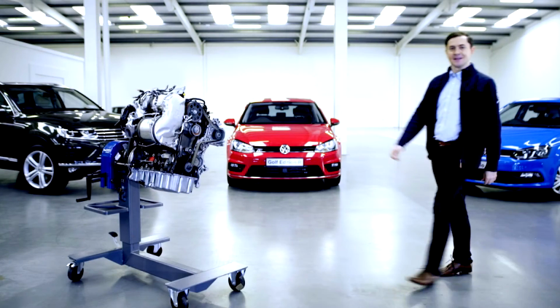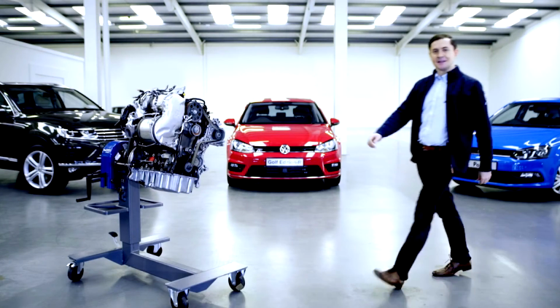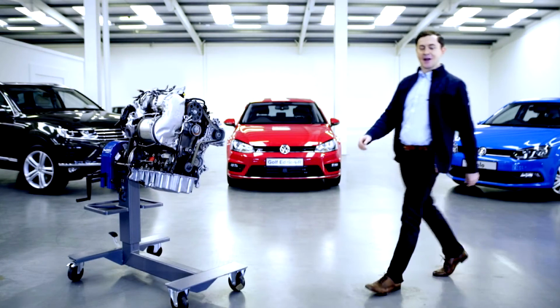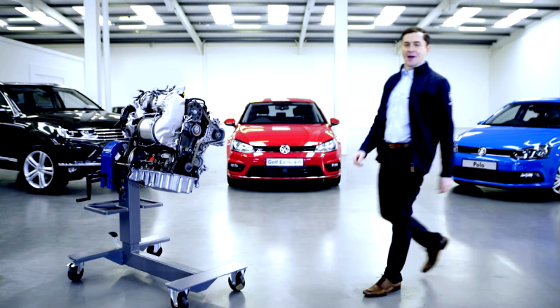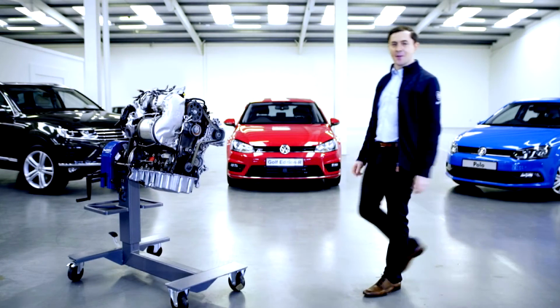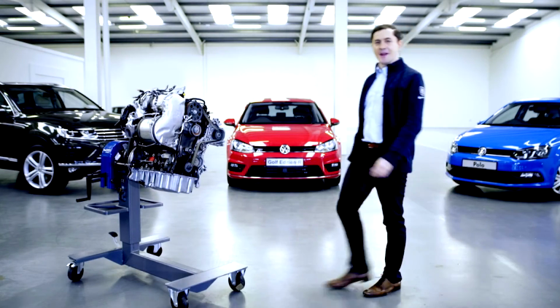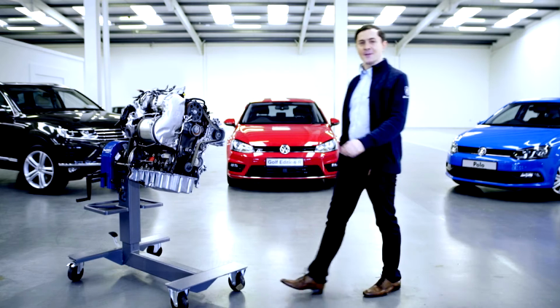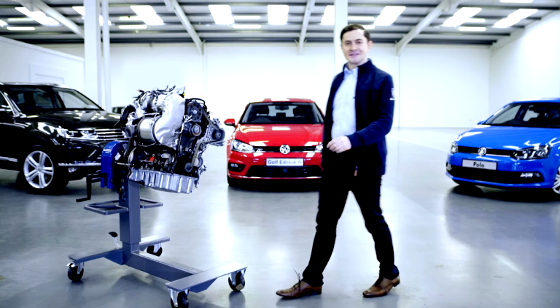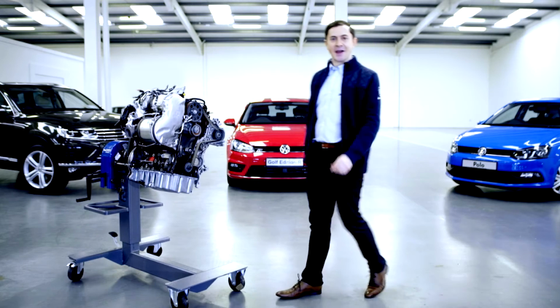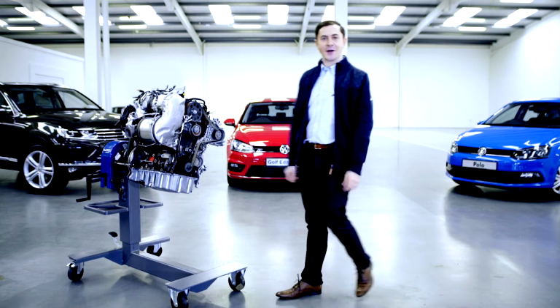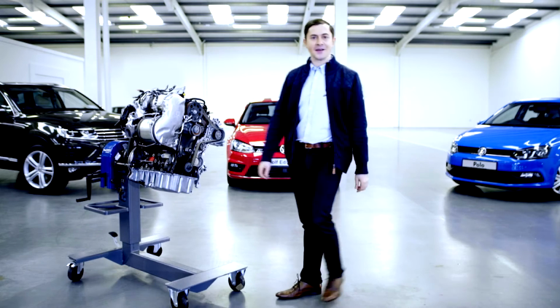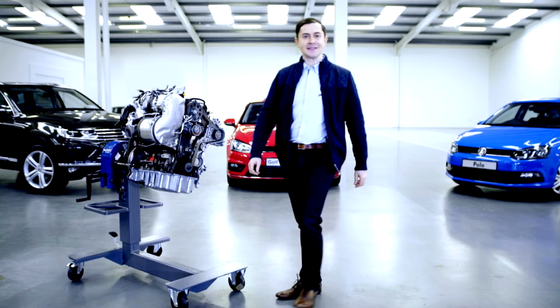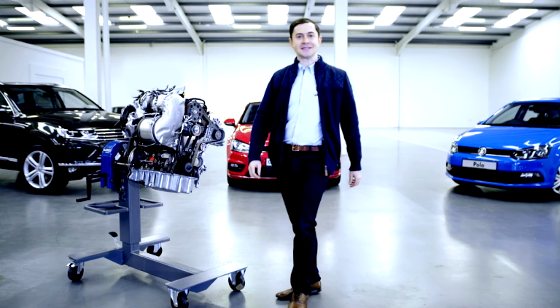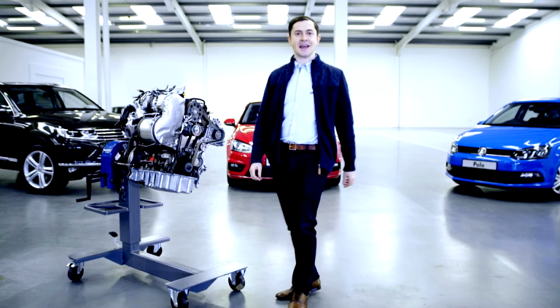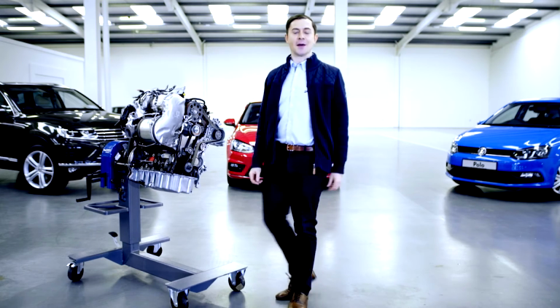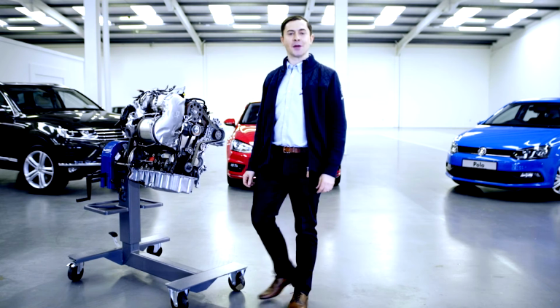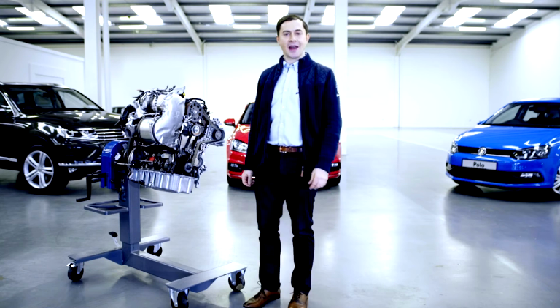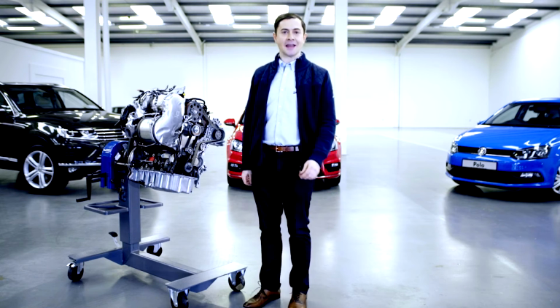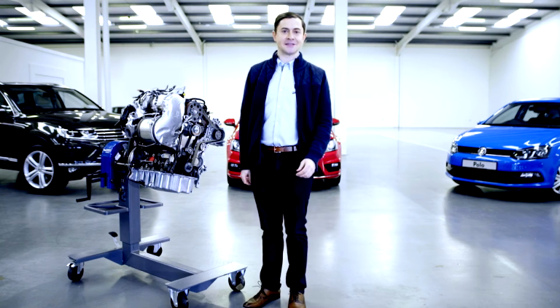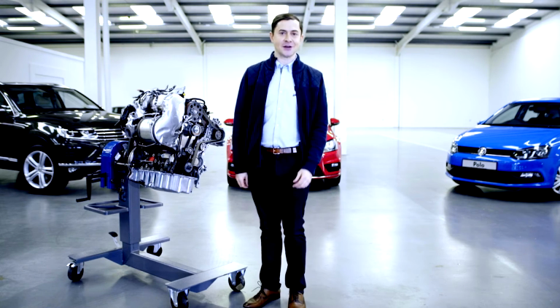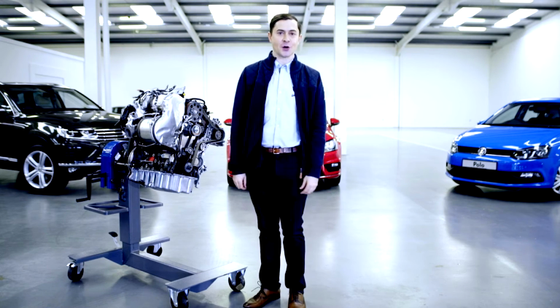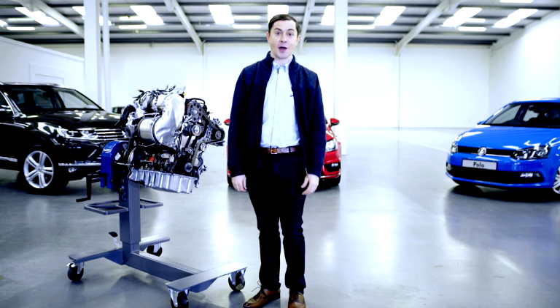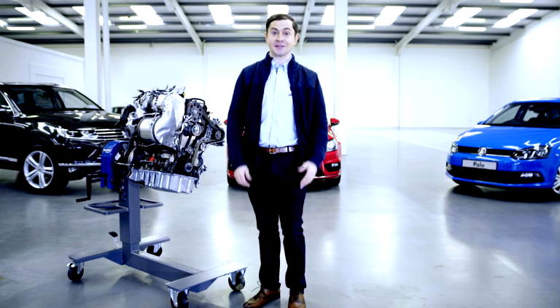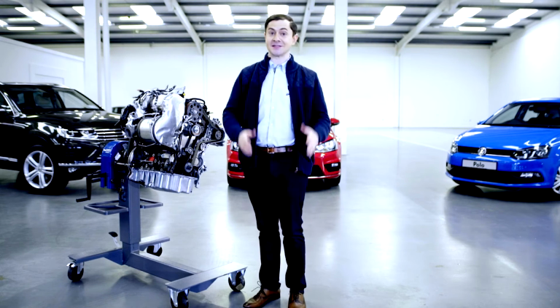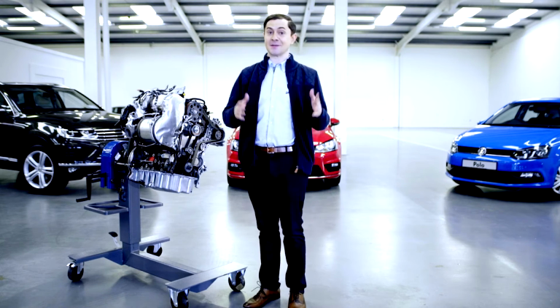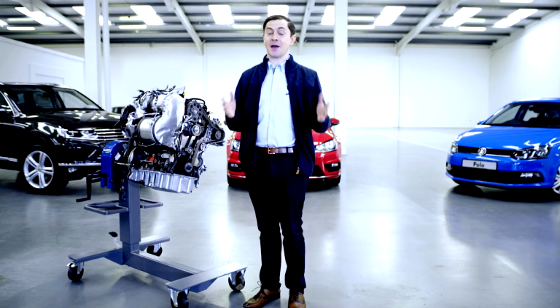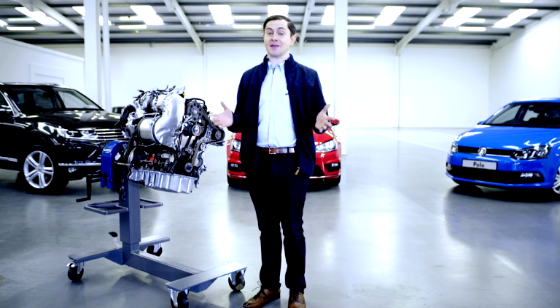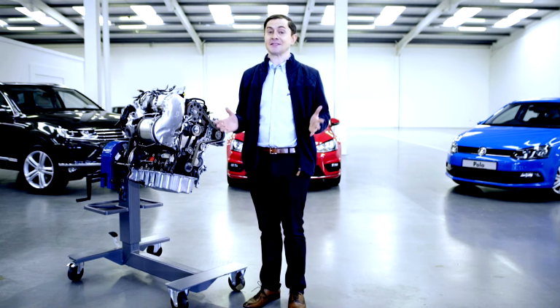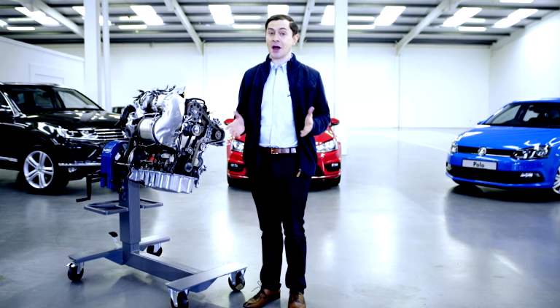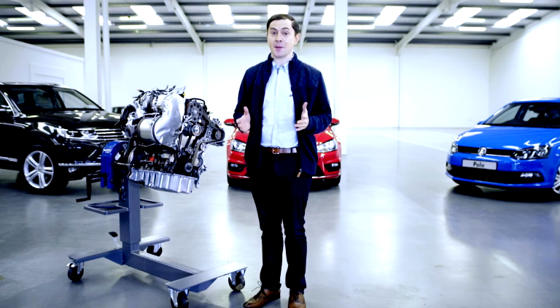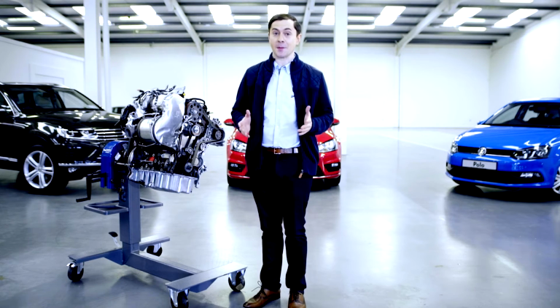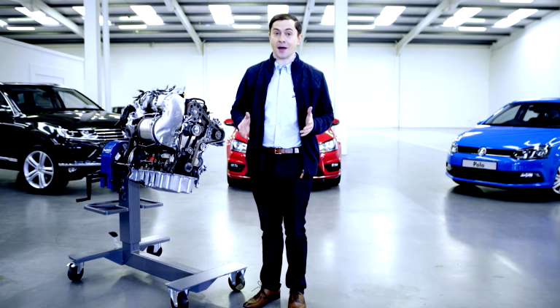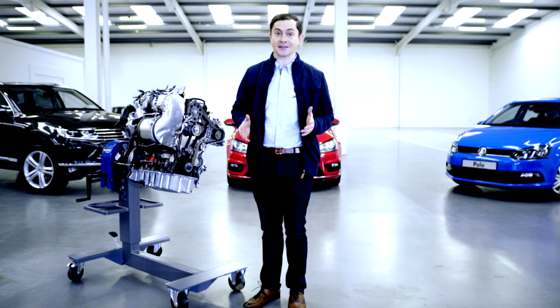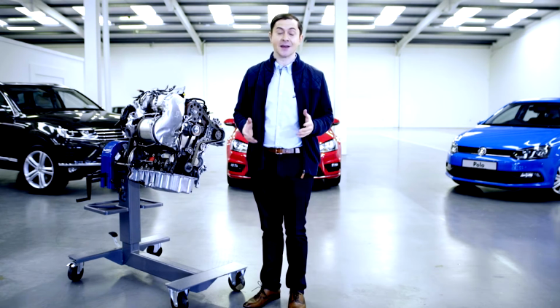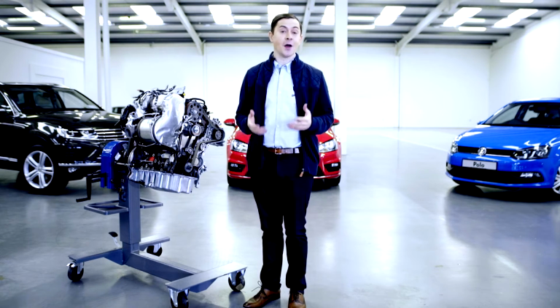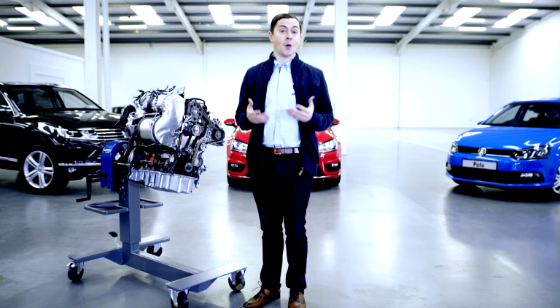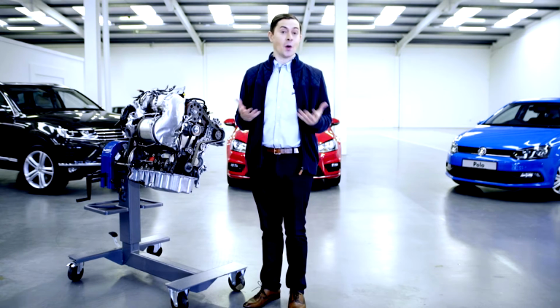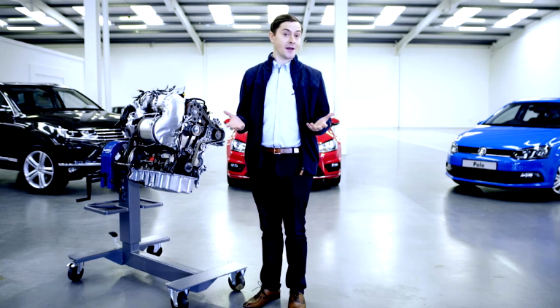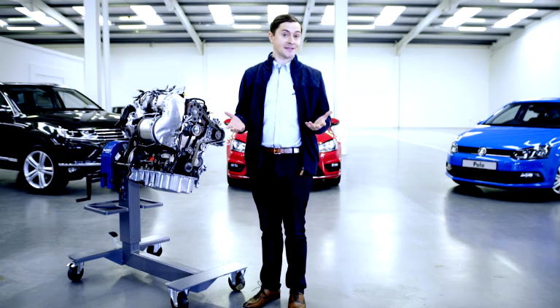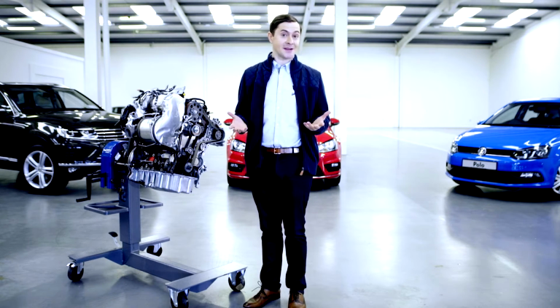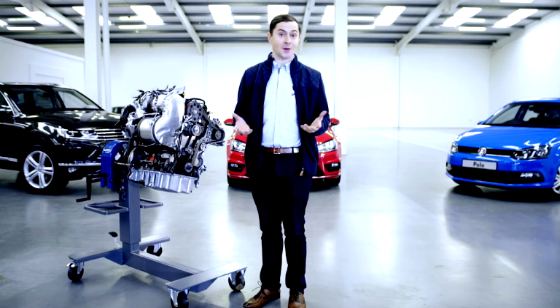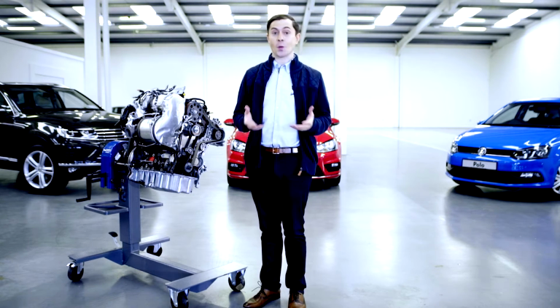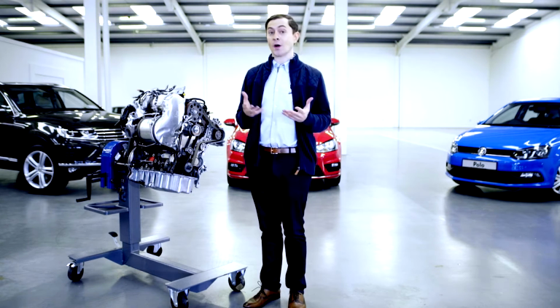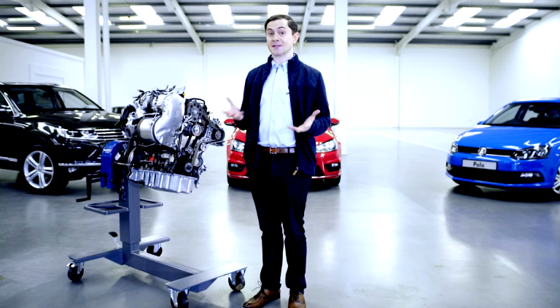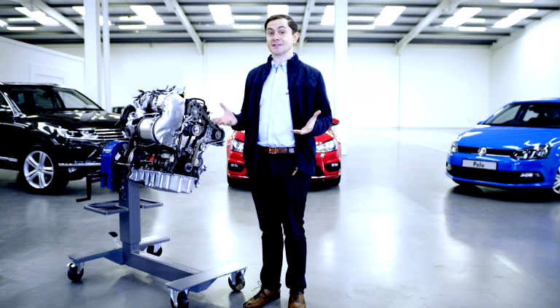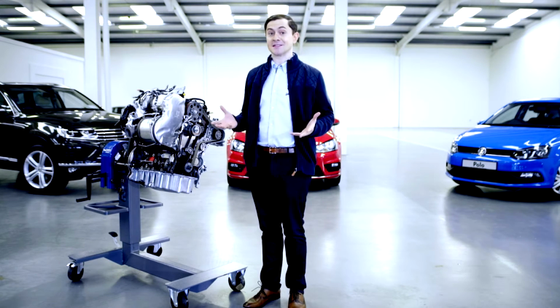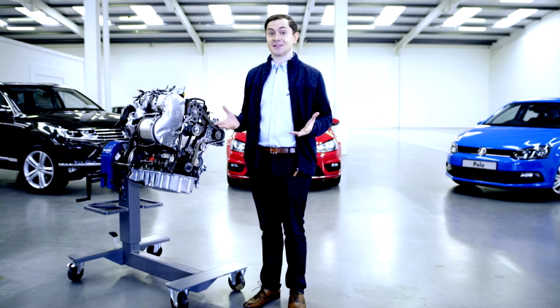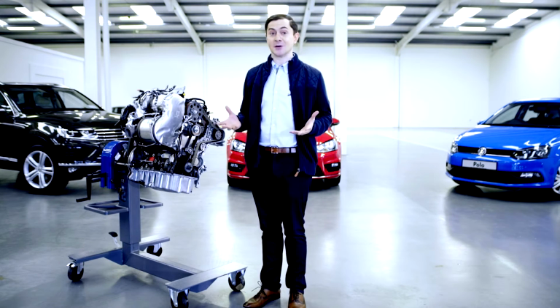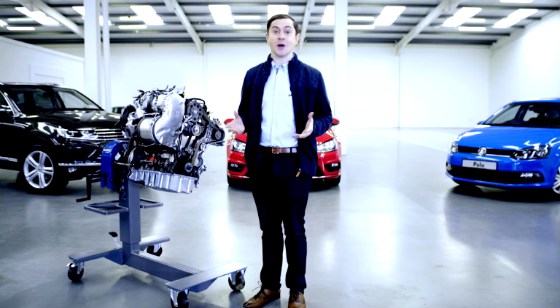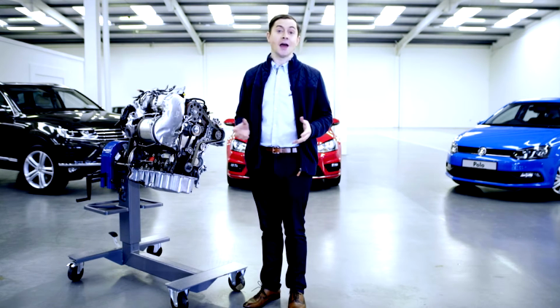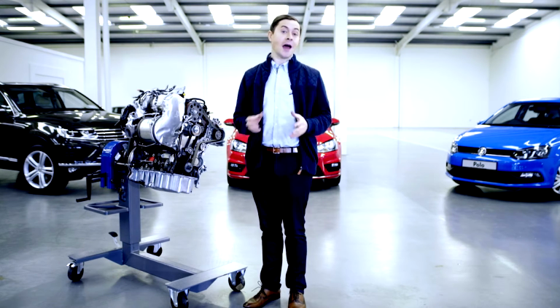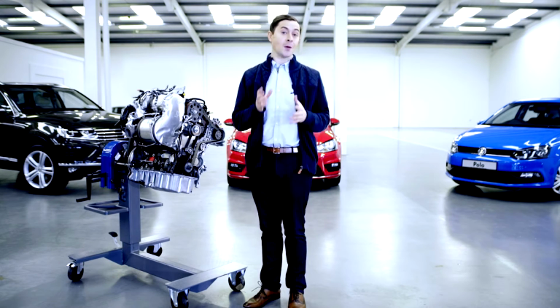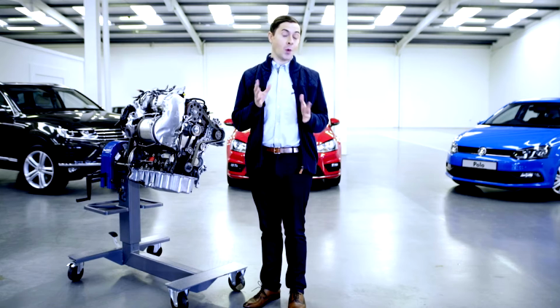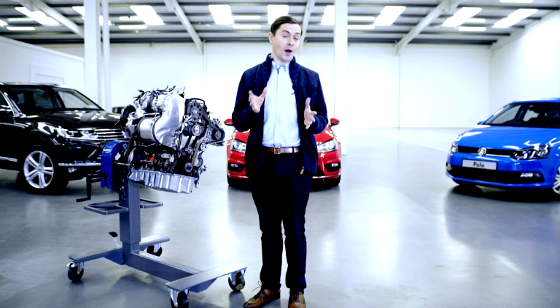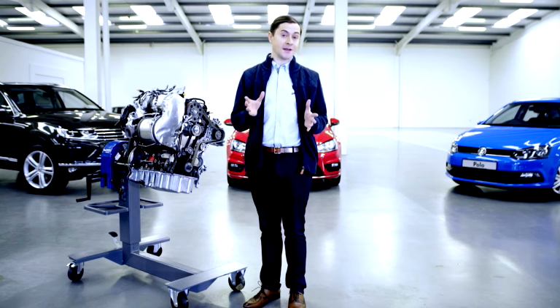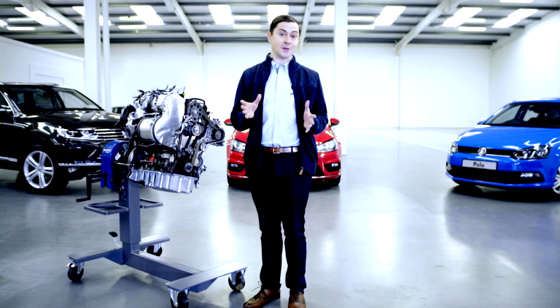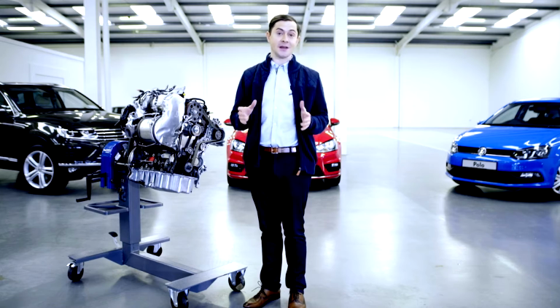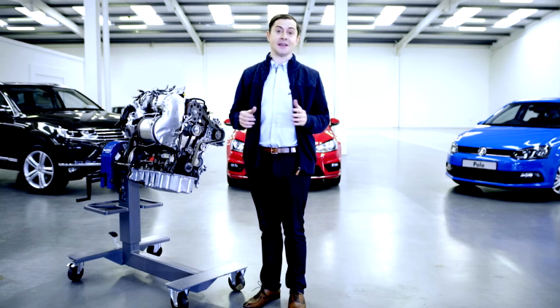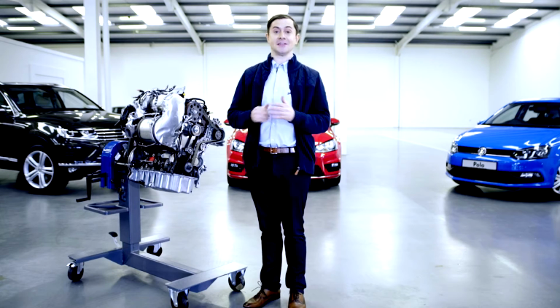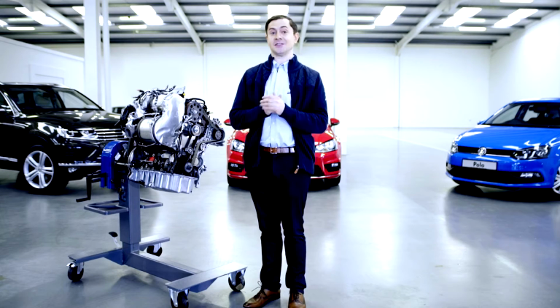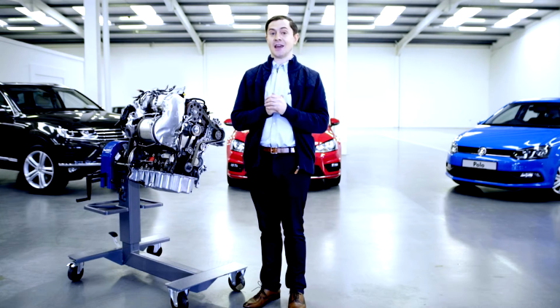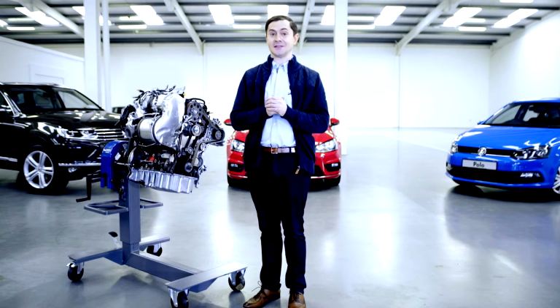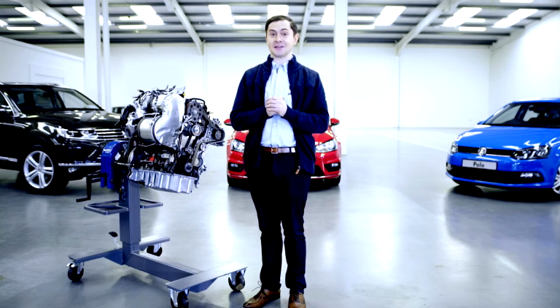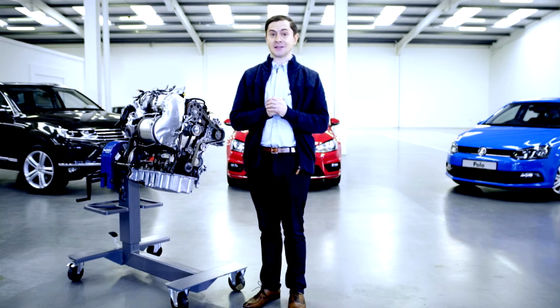Hi, my name is Aaron and today I'm going to answer your questions about the timing belt. What is it? What does it do? And why do we need to change it?